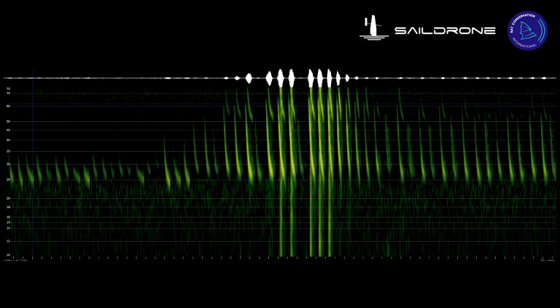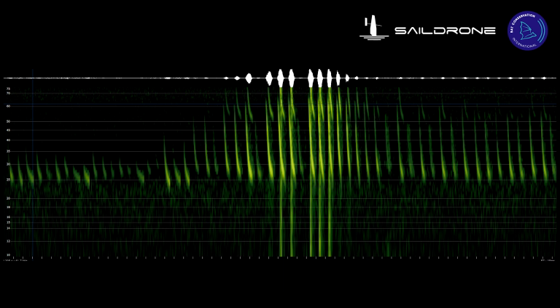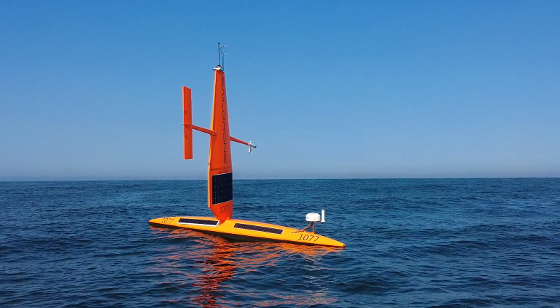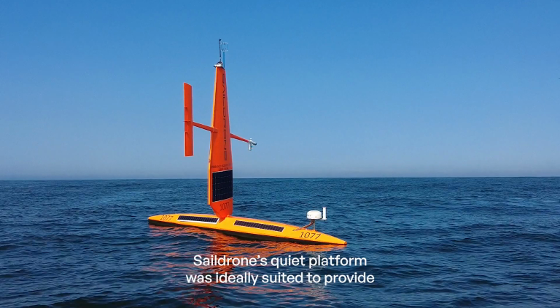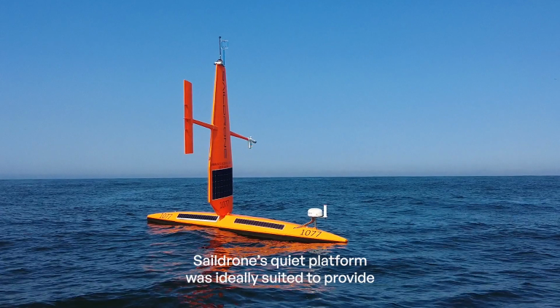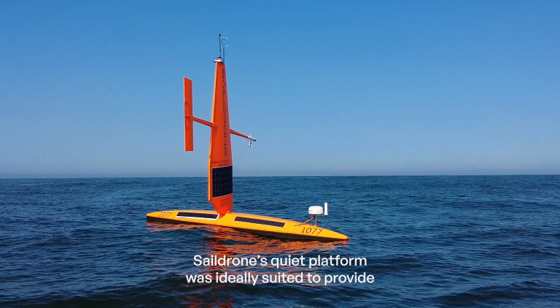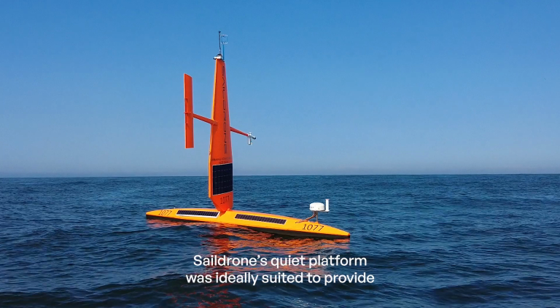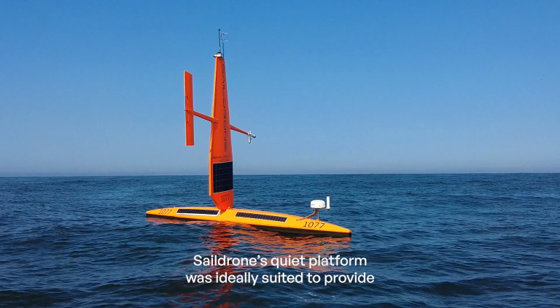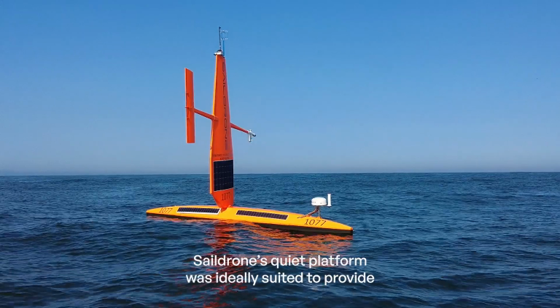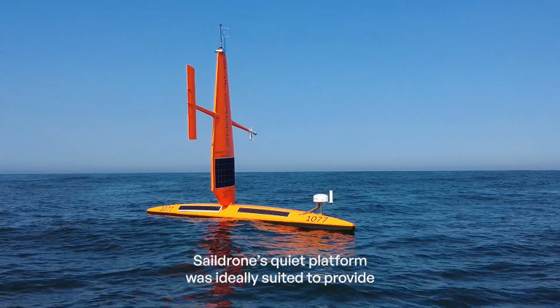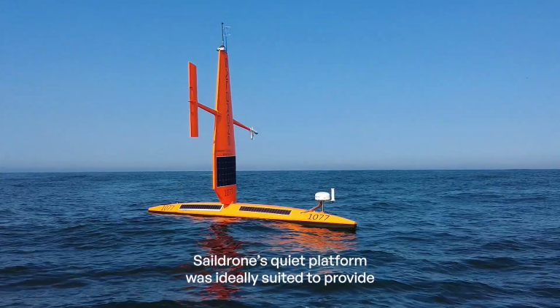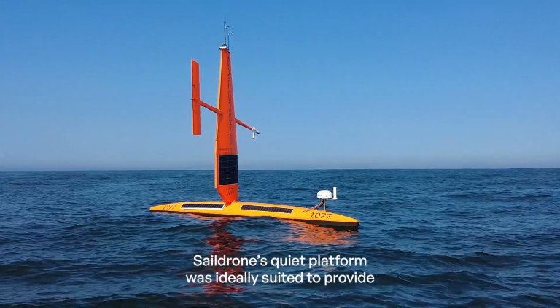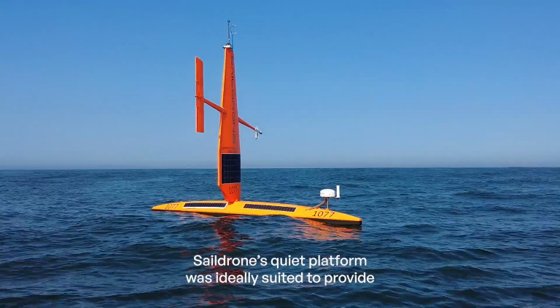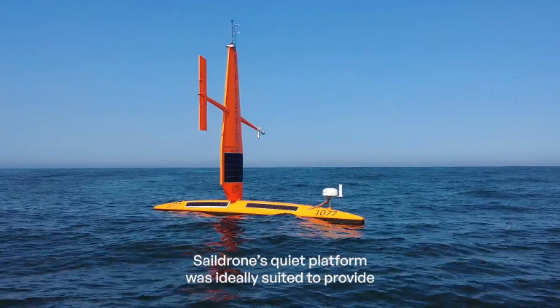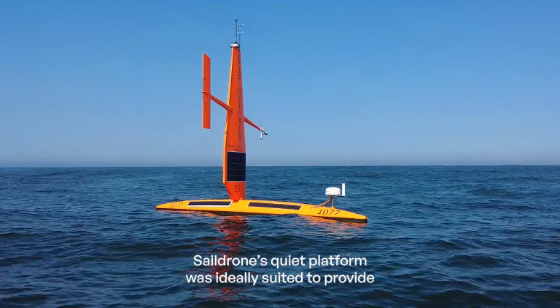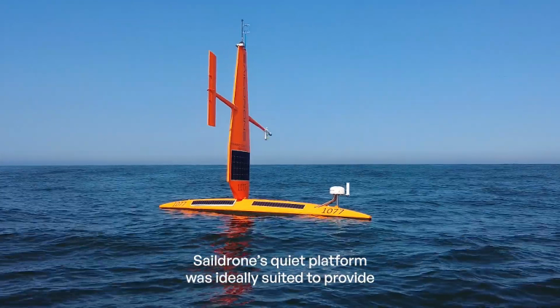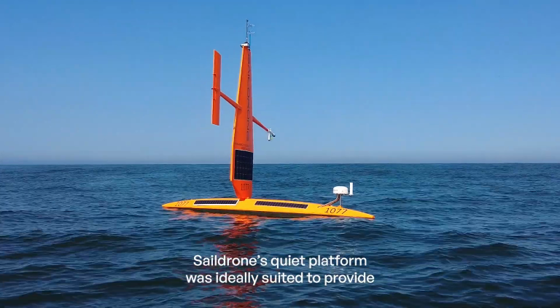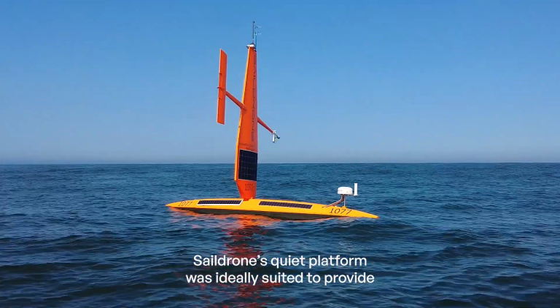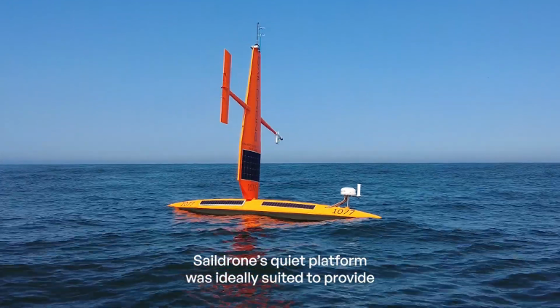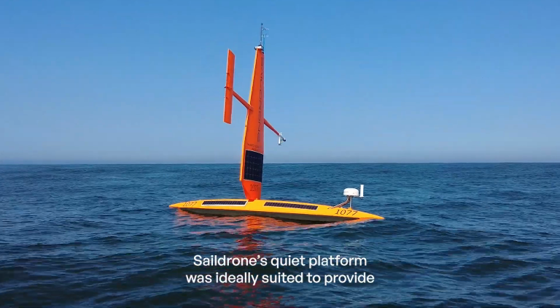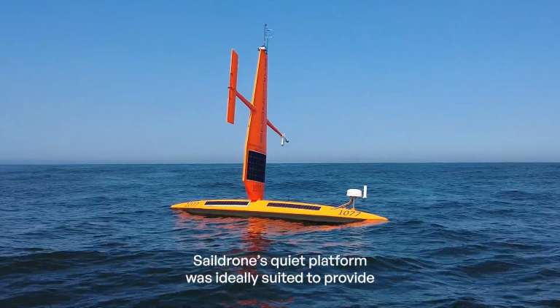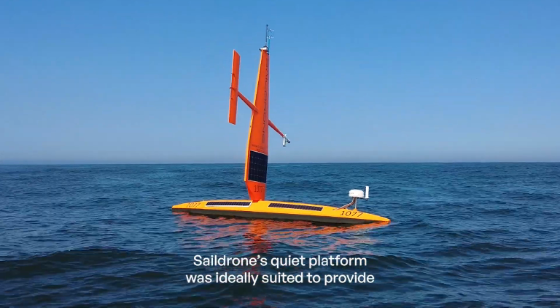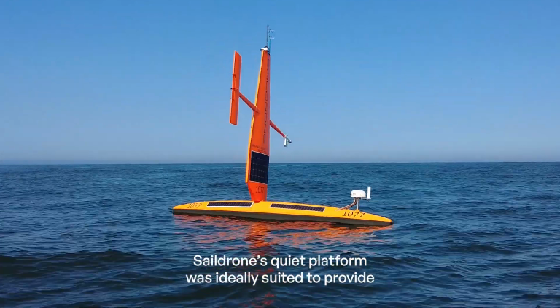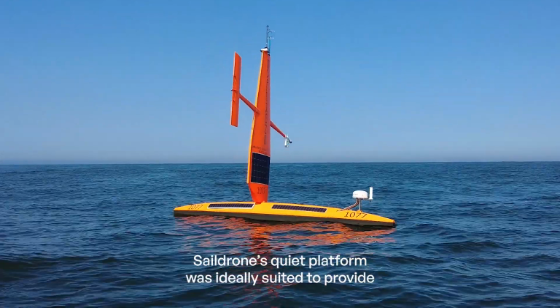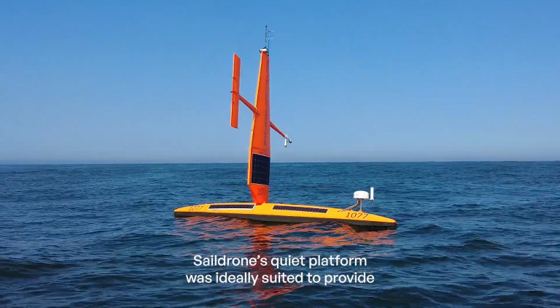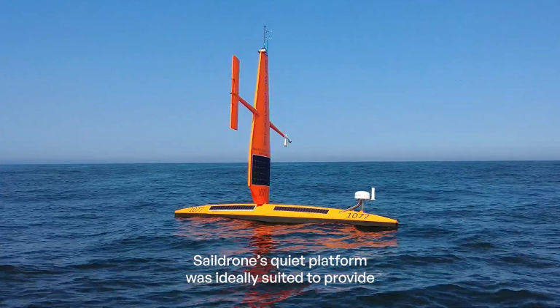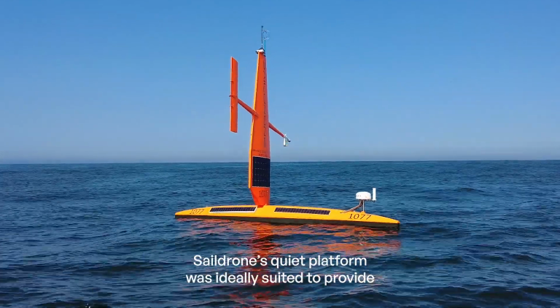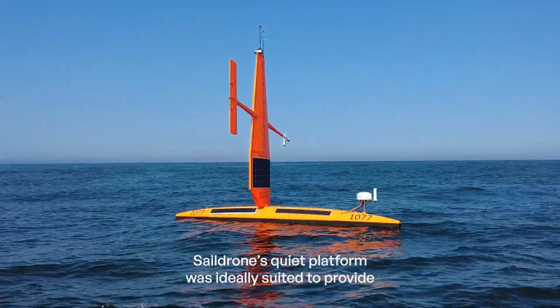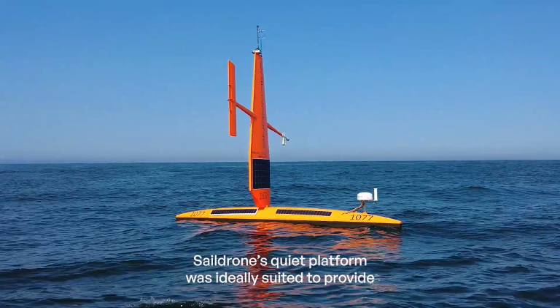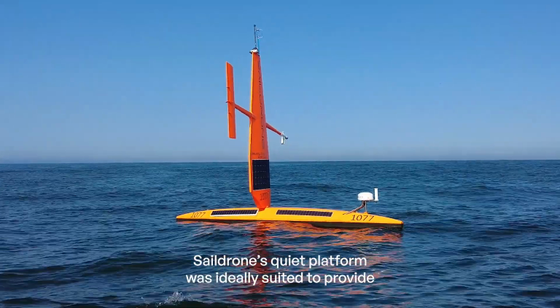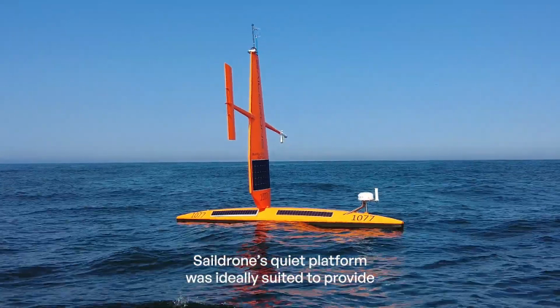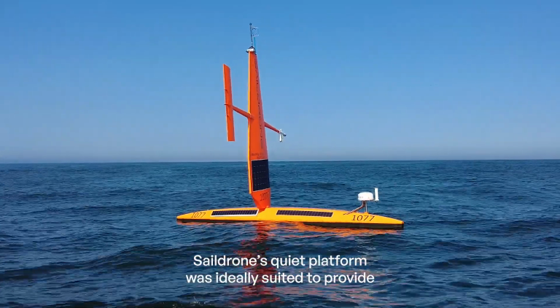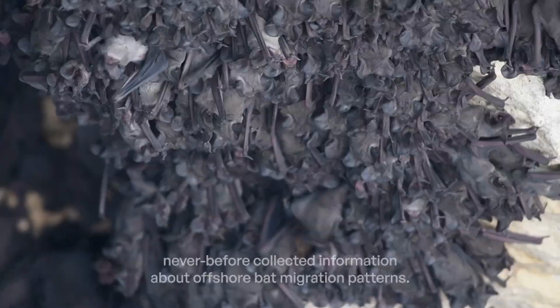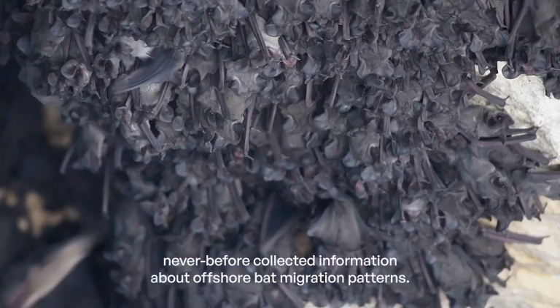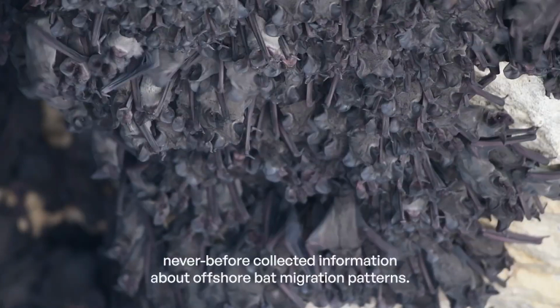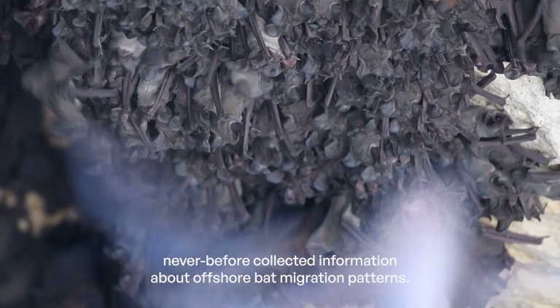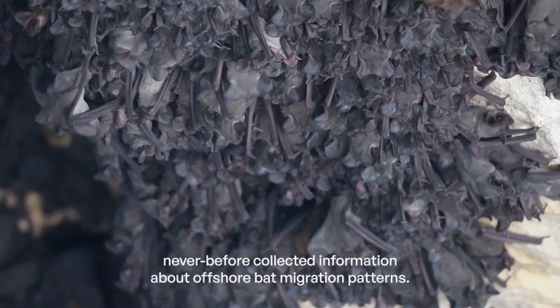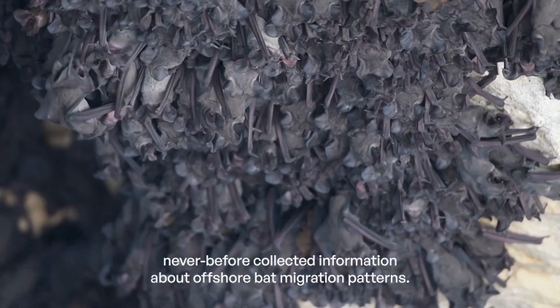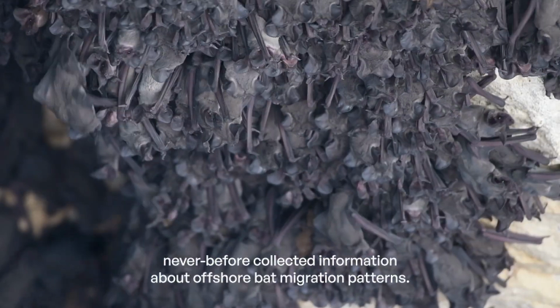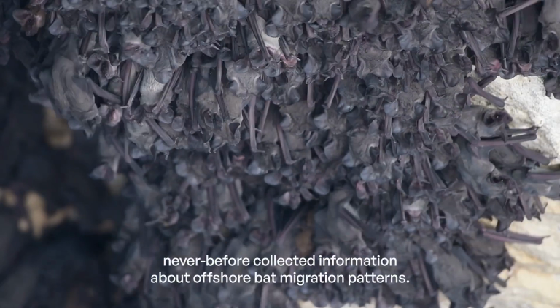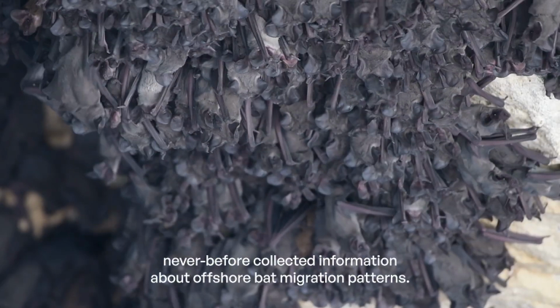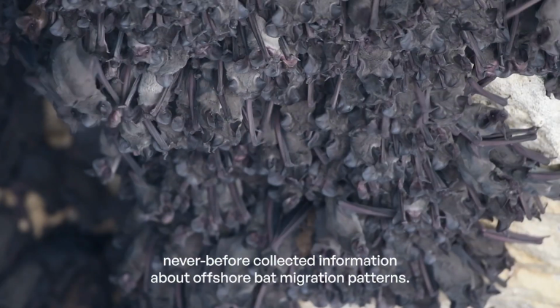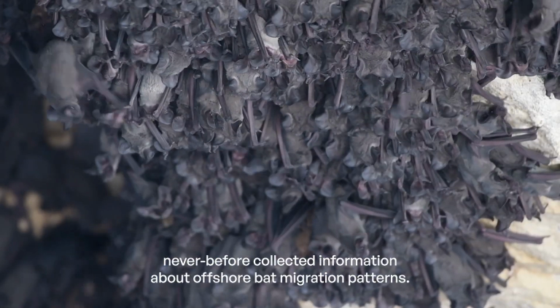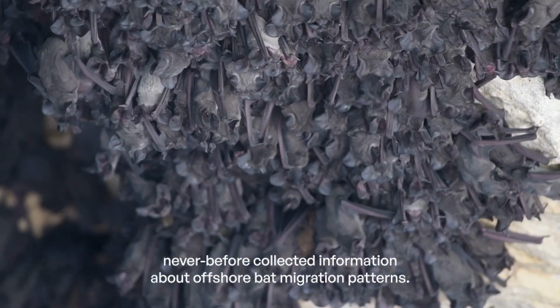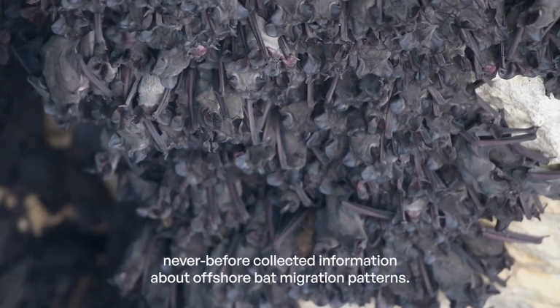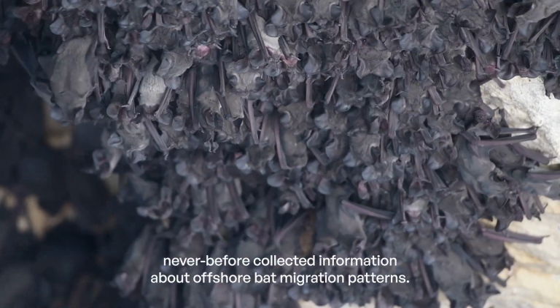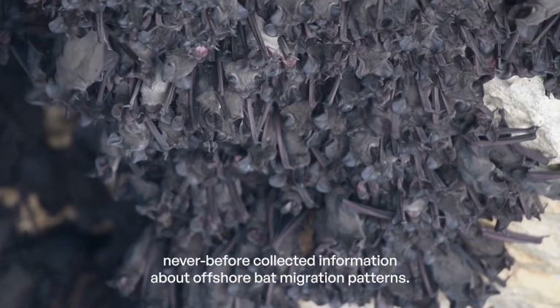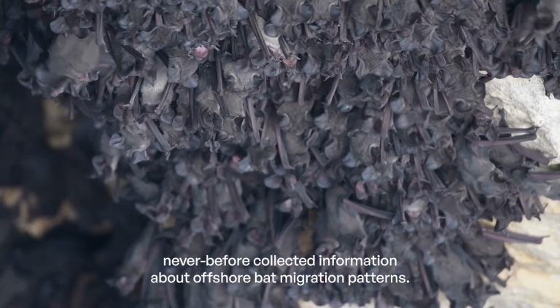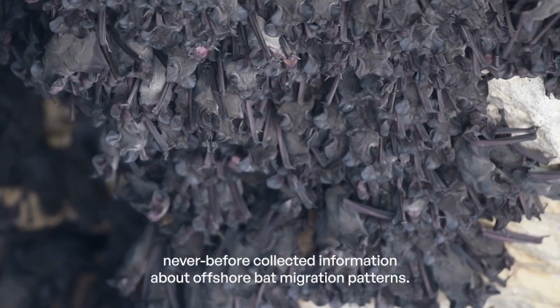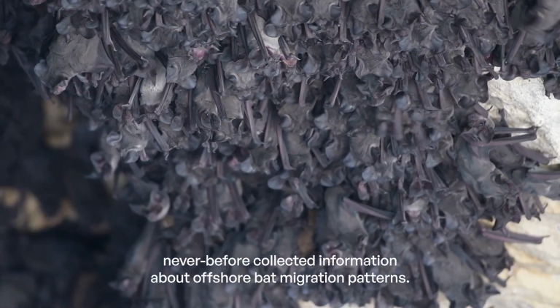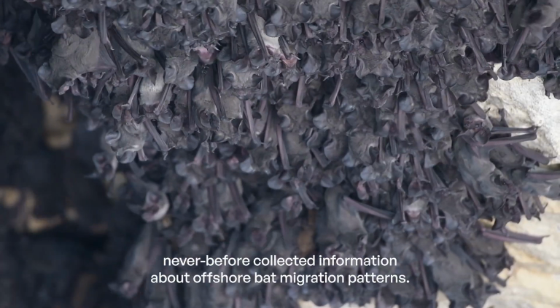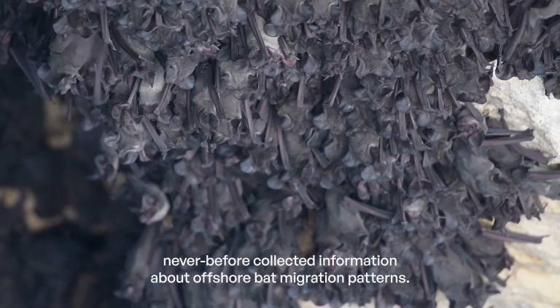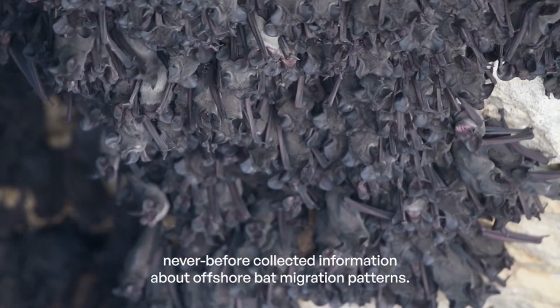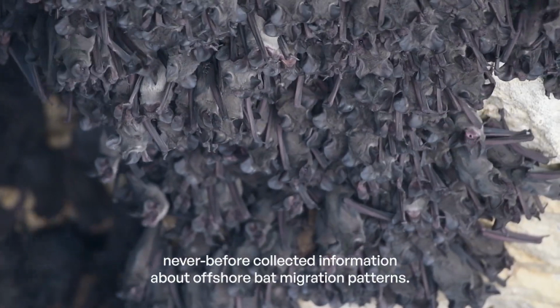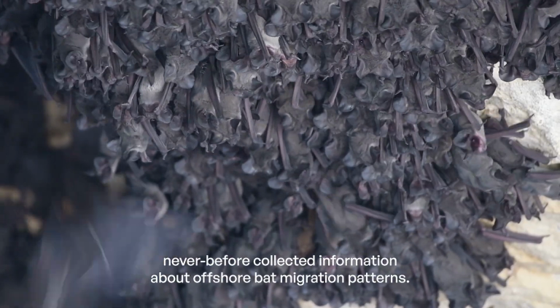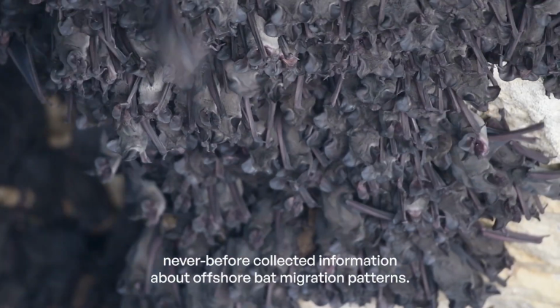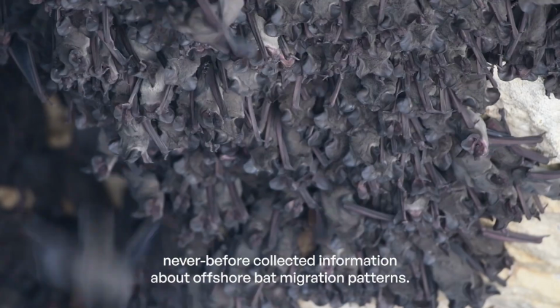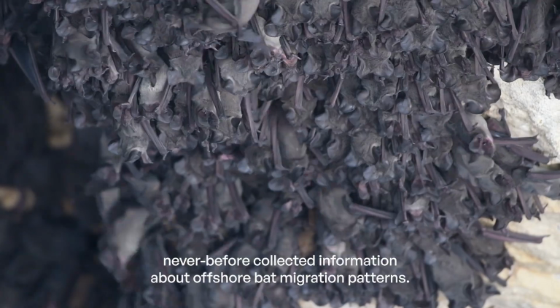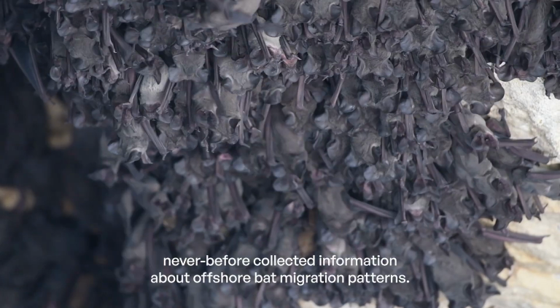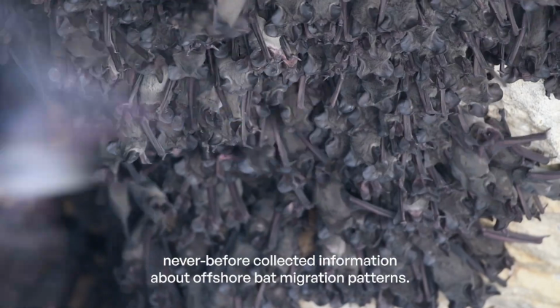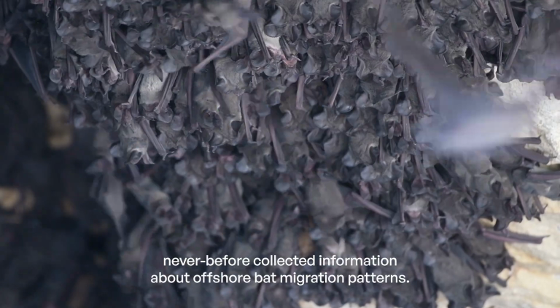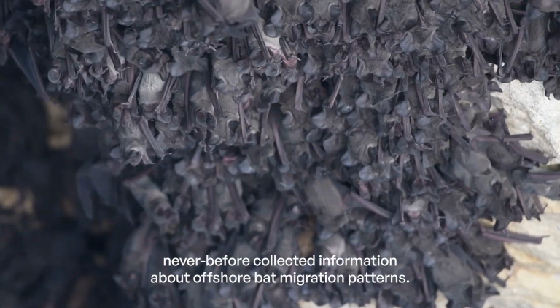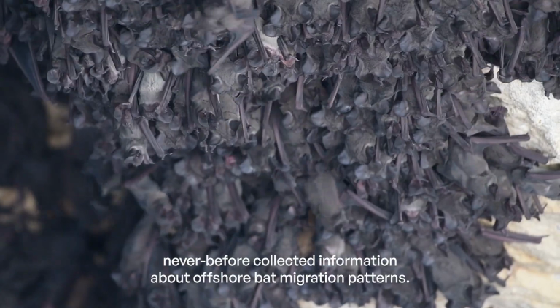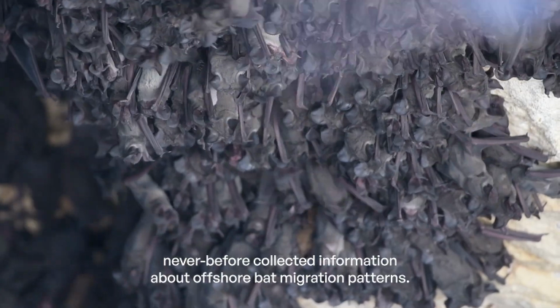The SailDrone's quiet platform was ideally suited to provide never-before-collected information about offshore bat migration patterns.